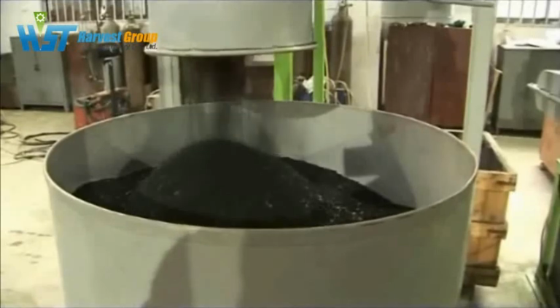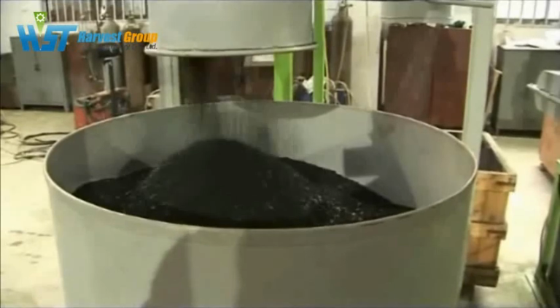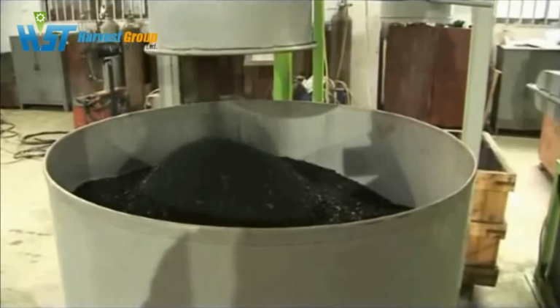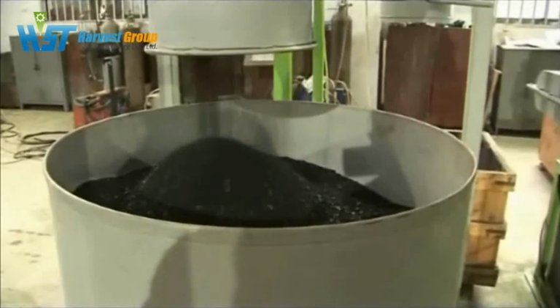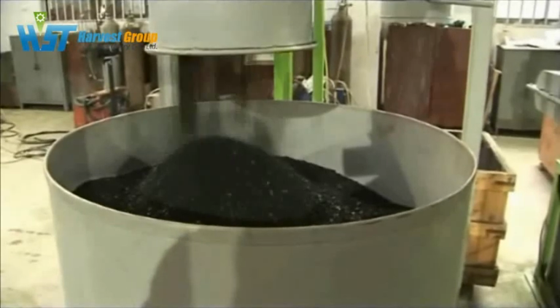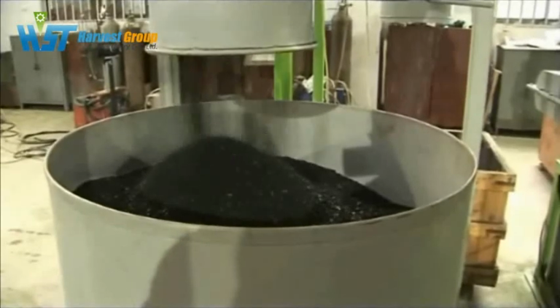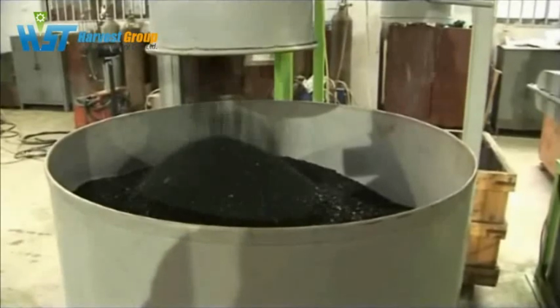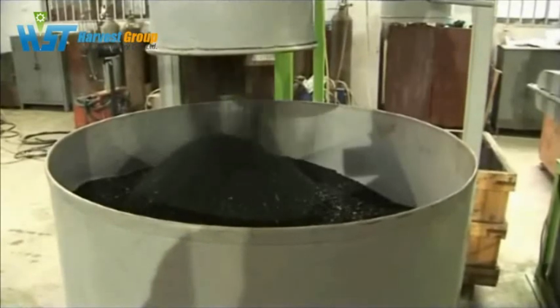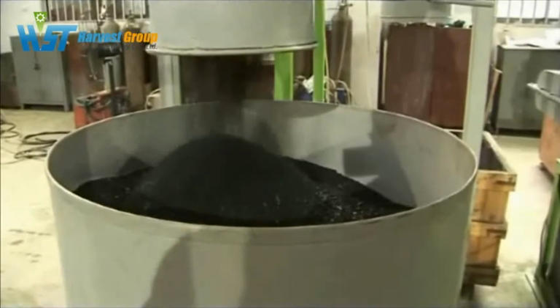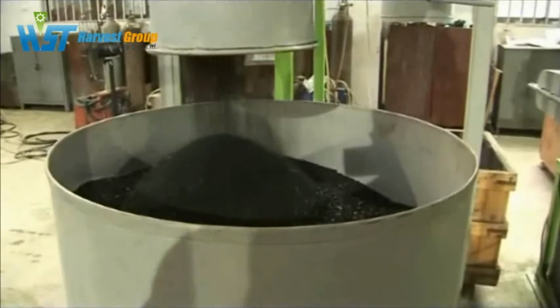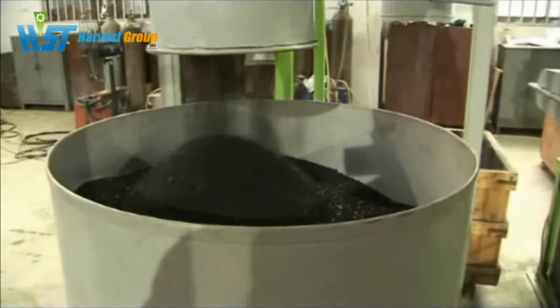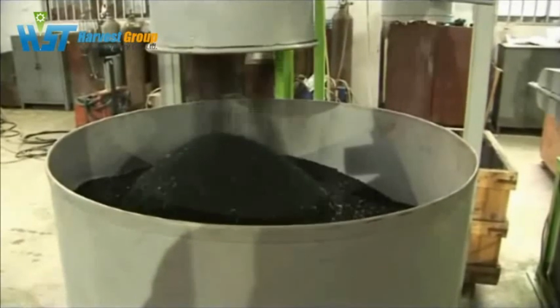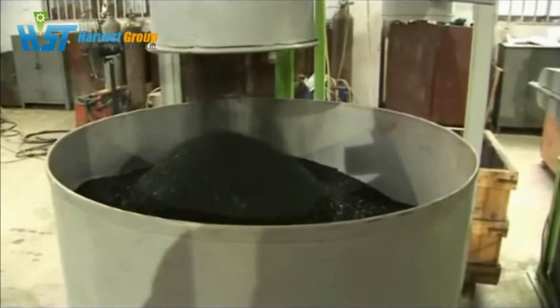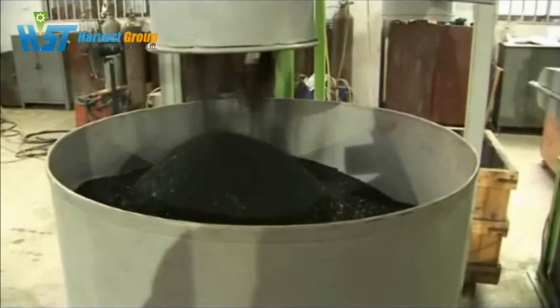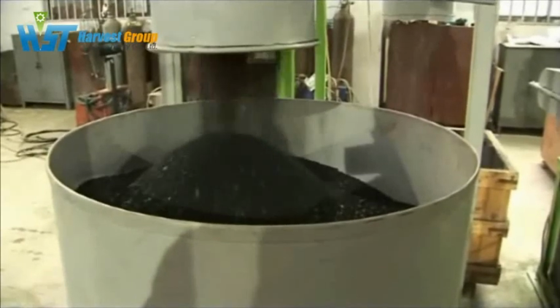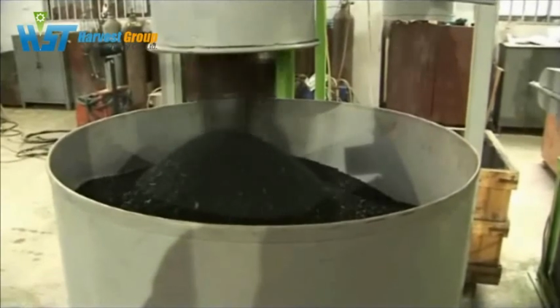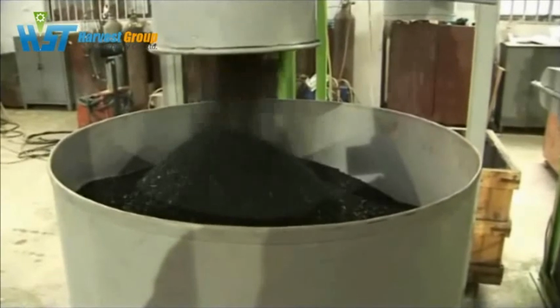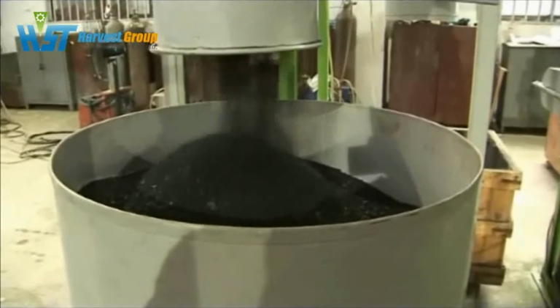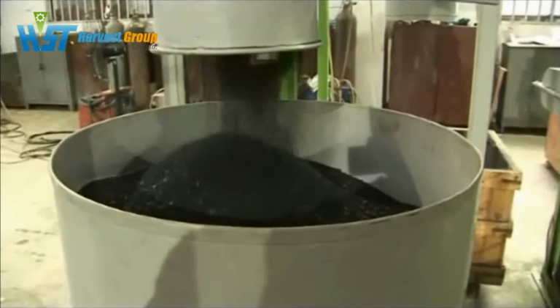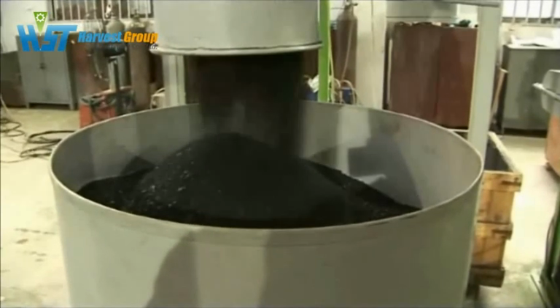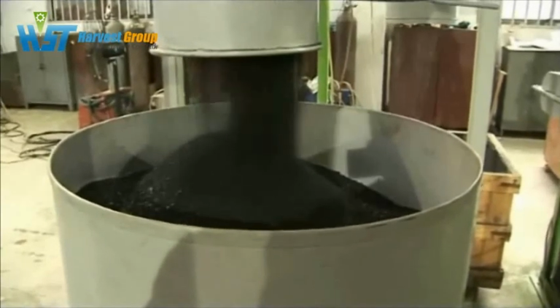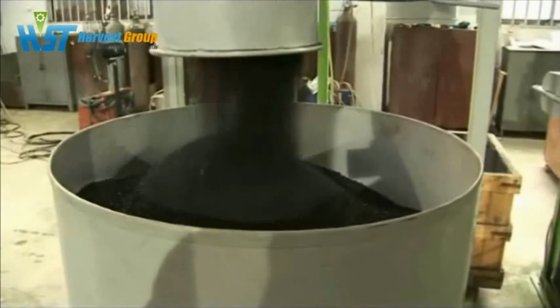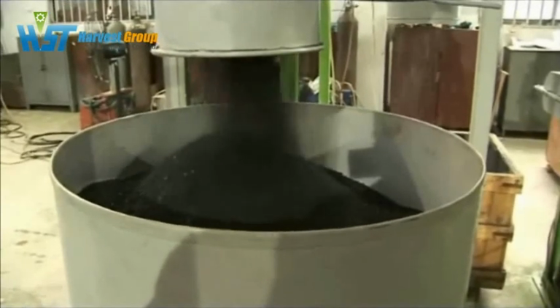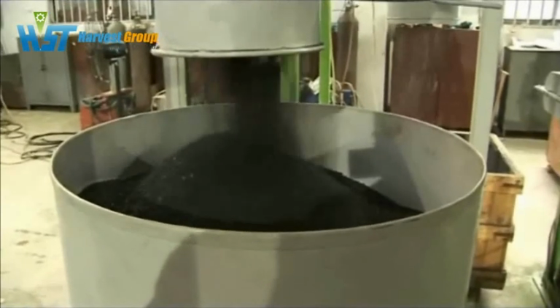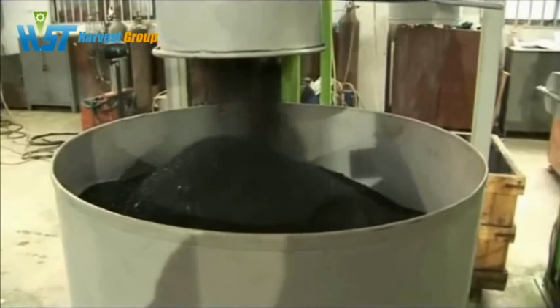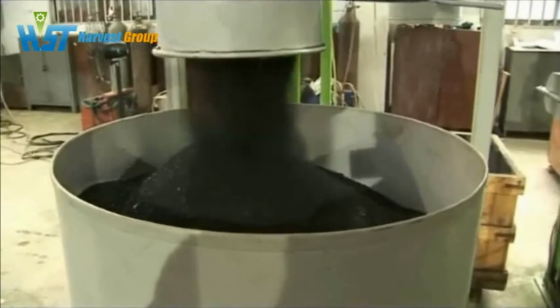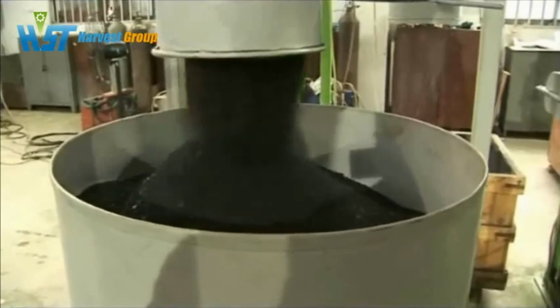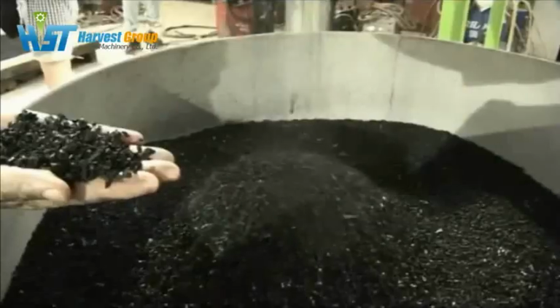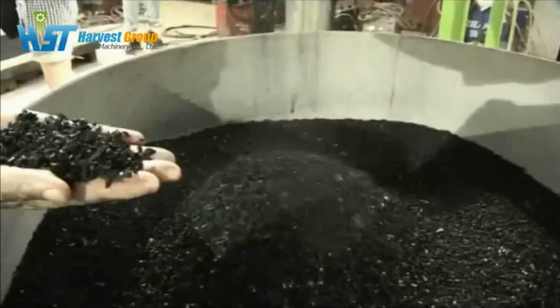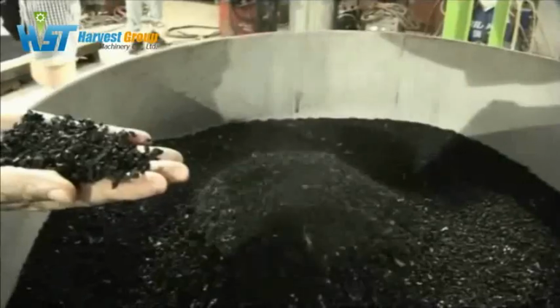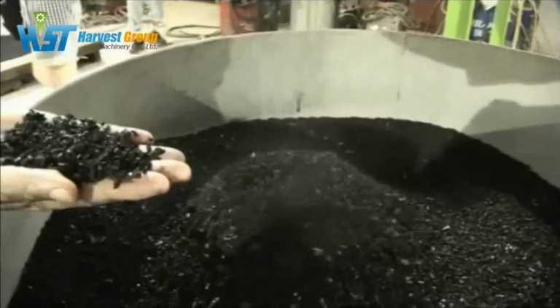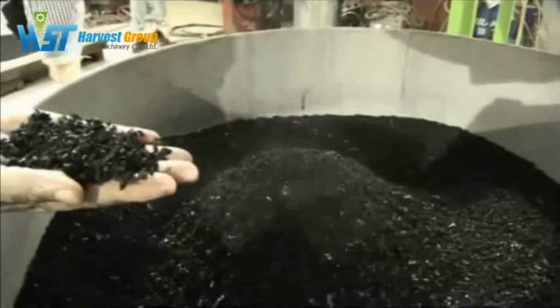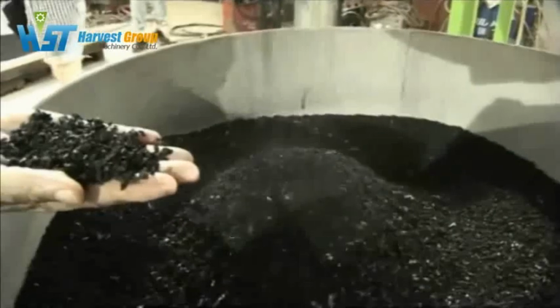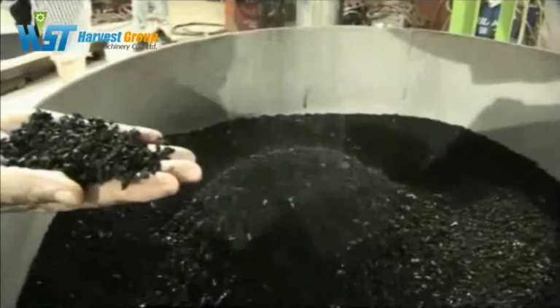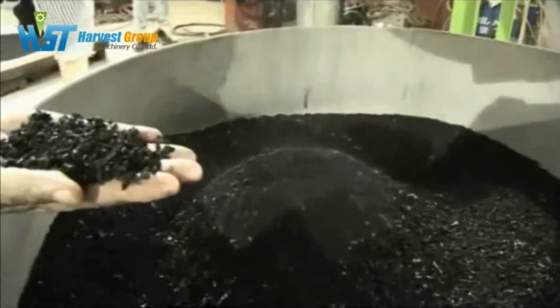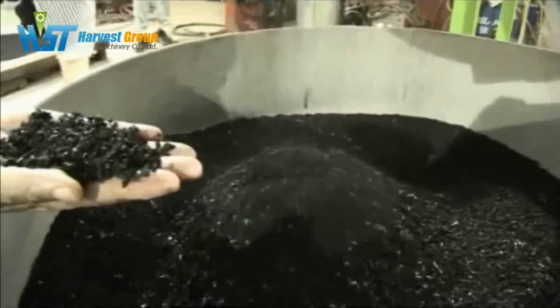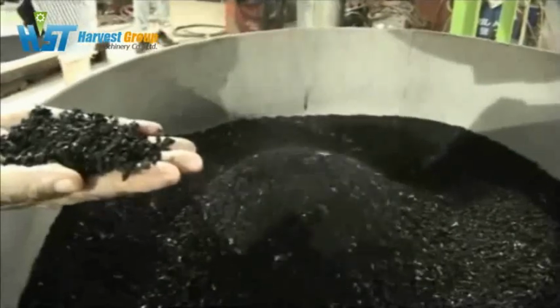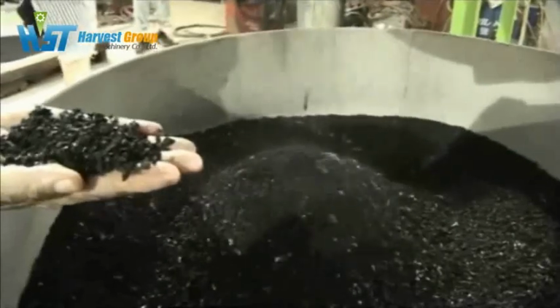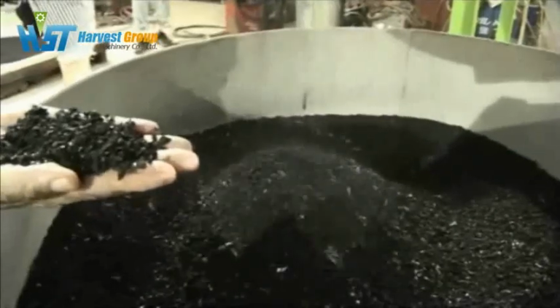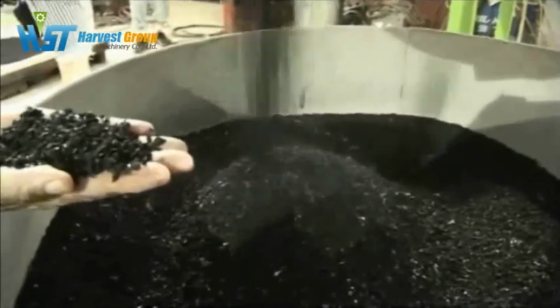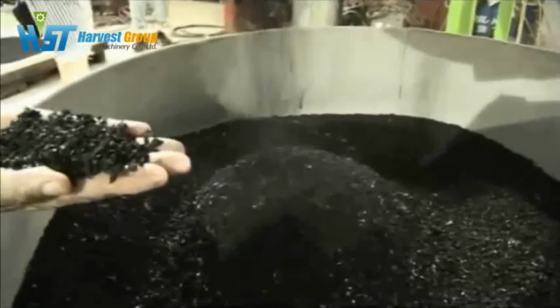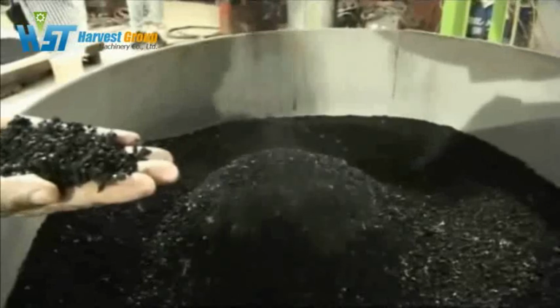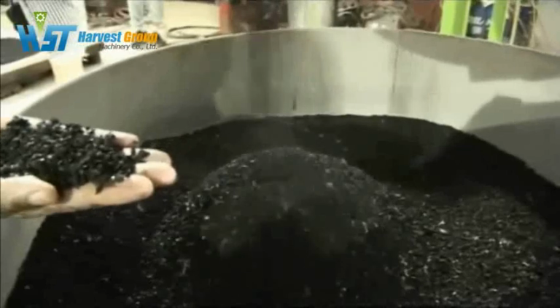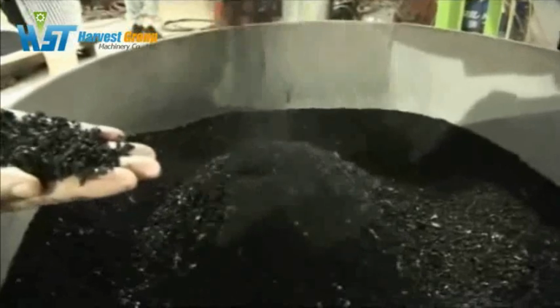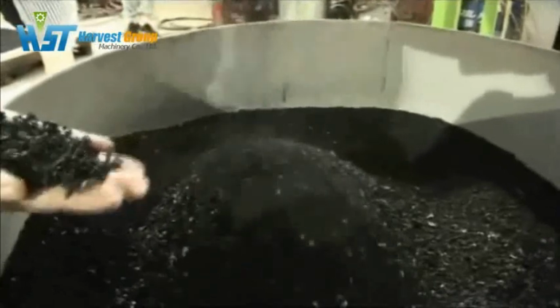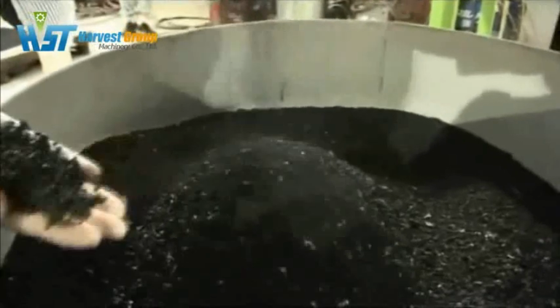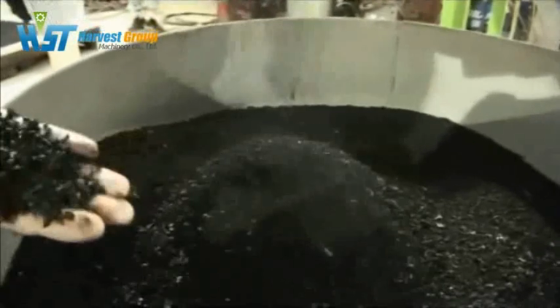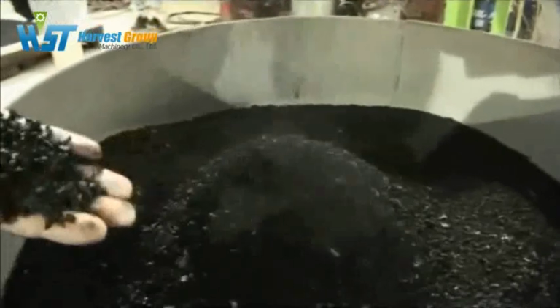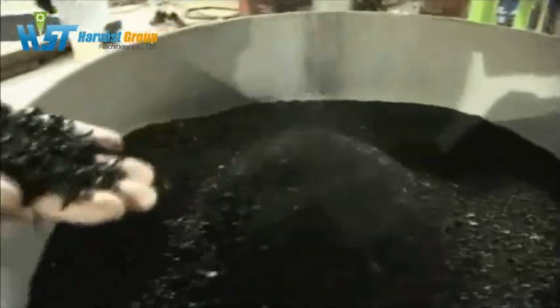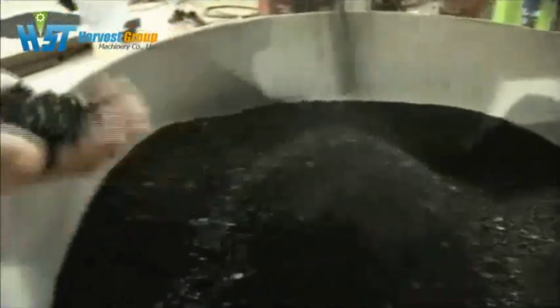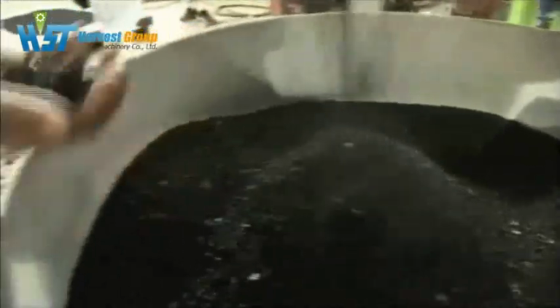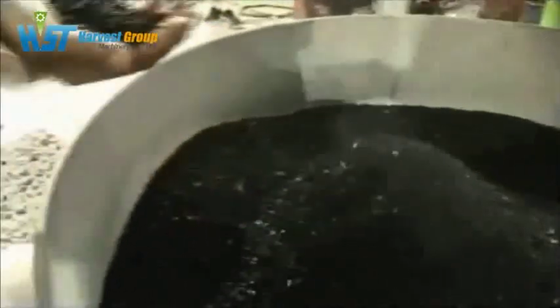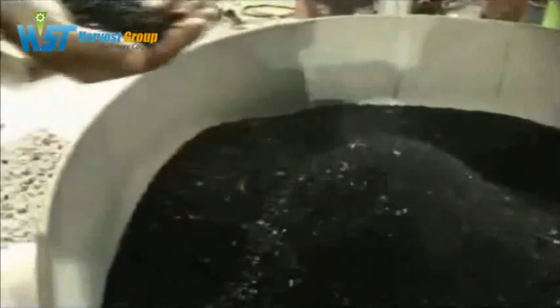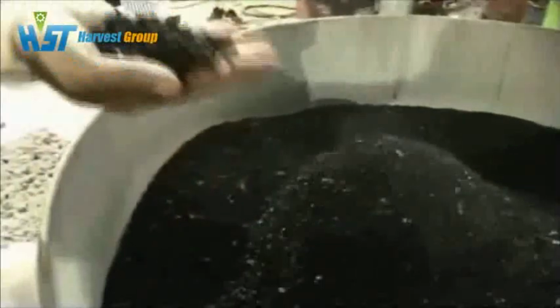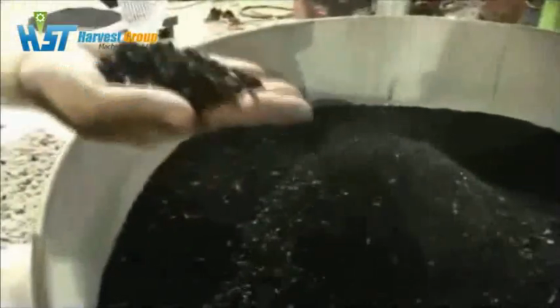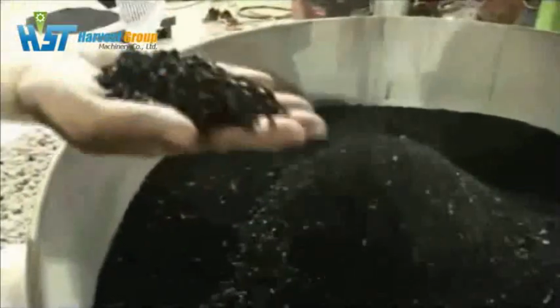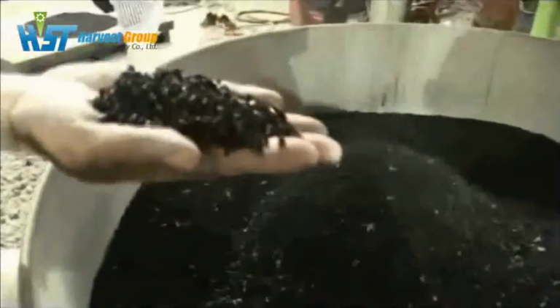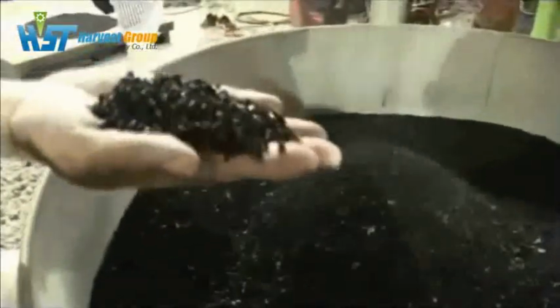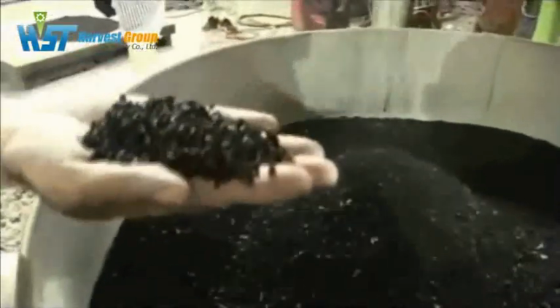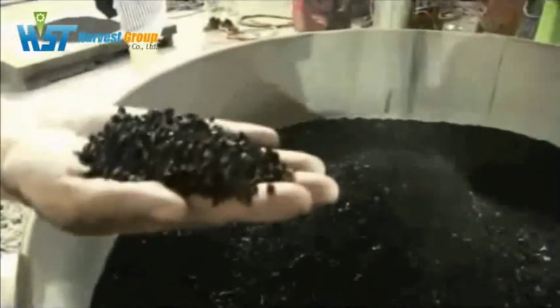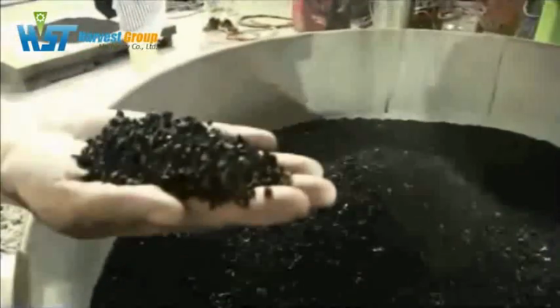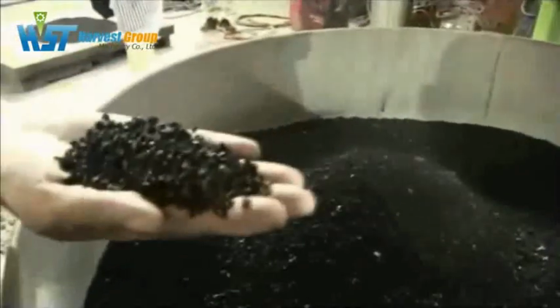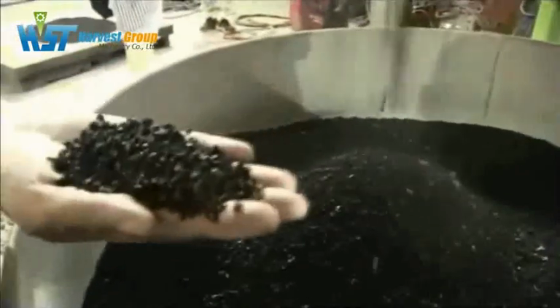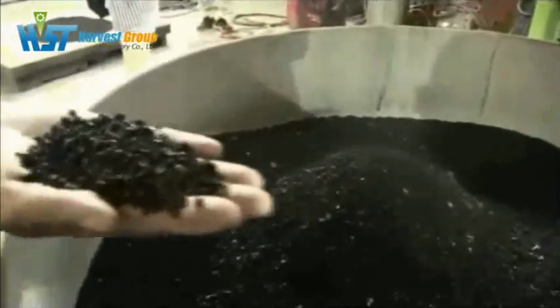This is our final product: 5 mm rubber crumb. They are collected and packed at the packing station right here.